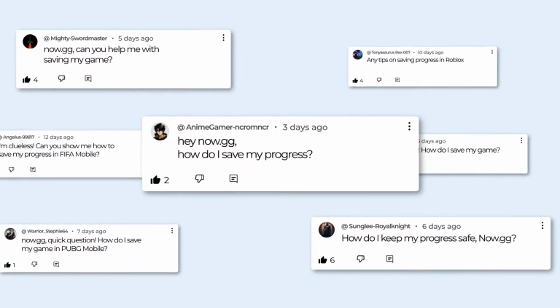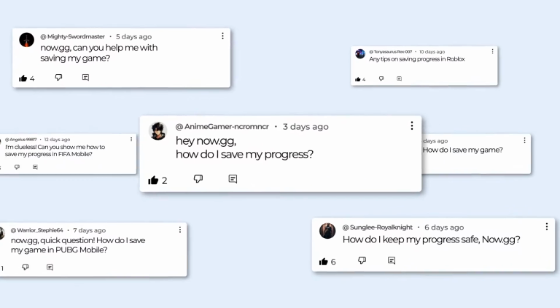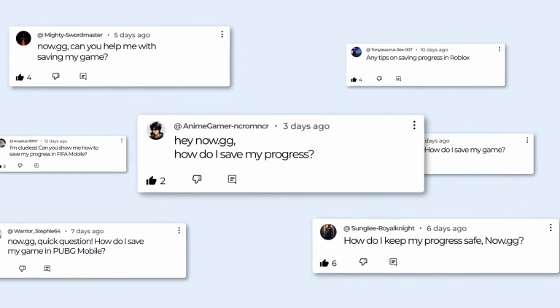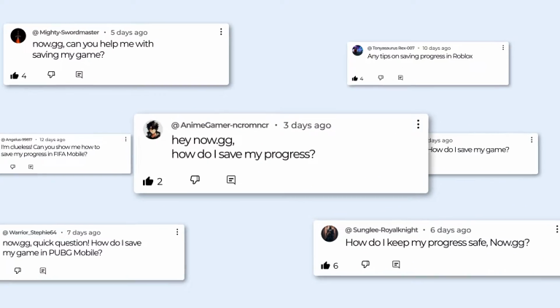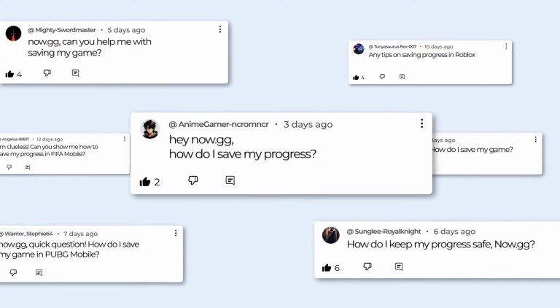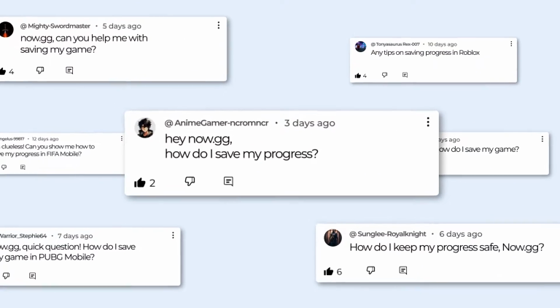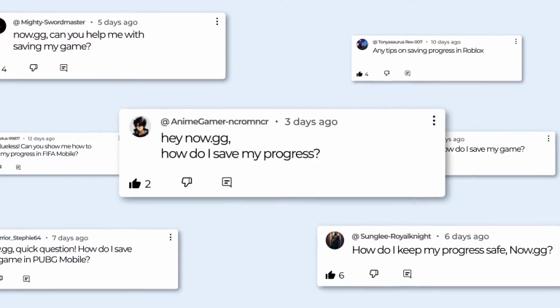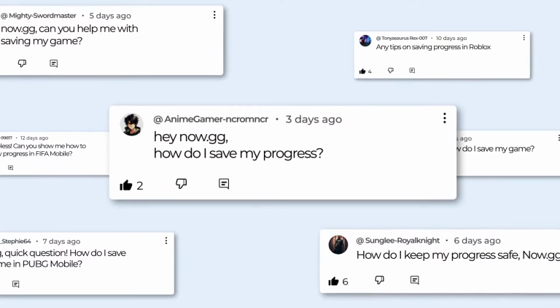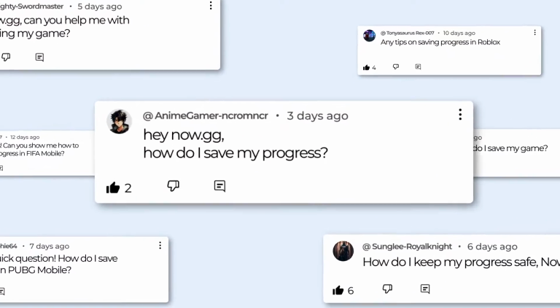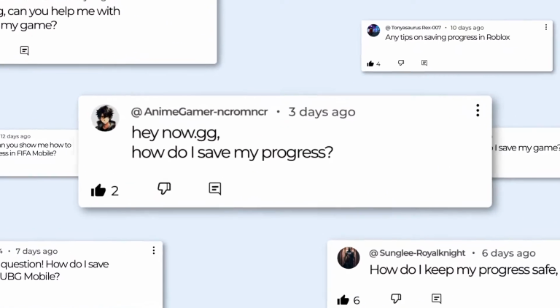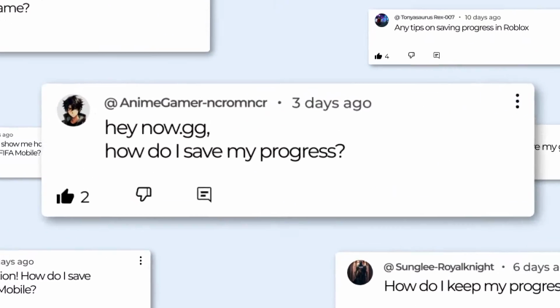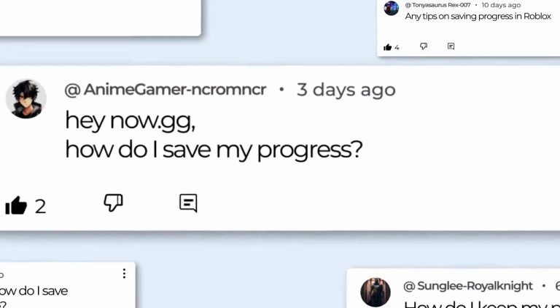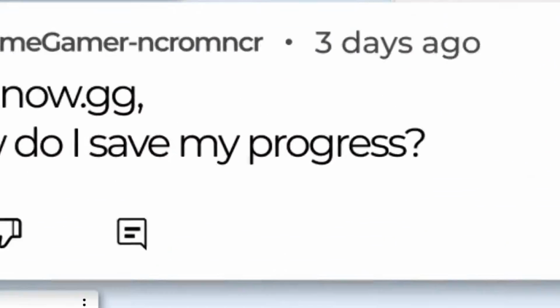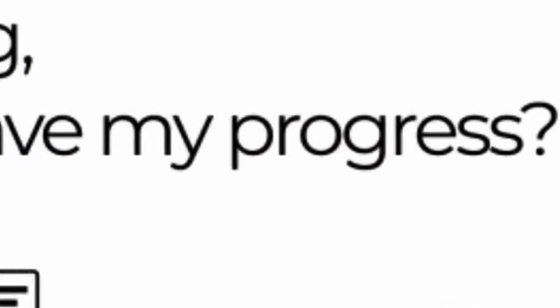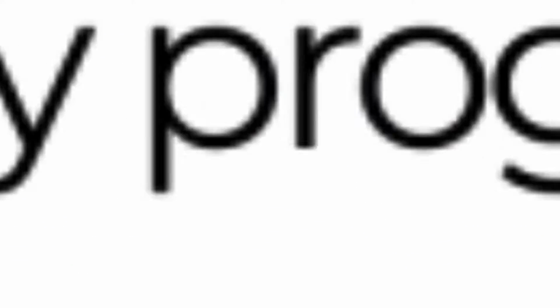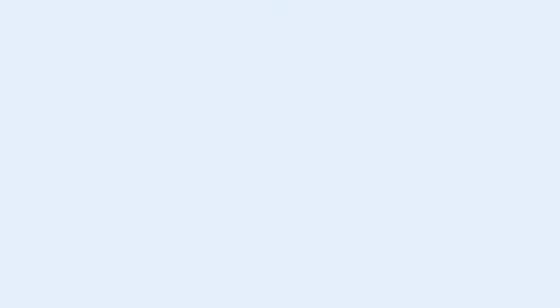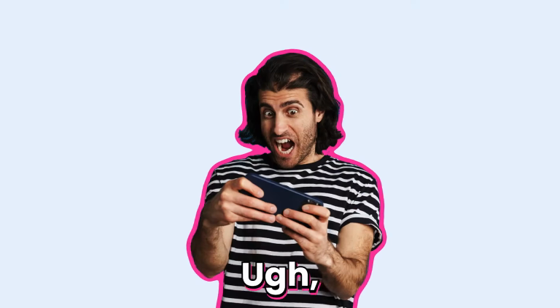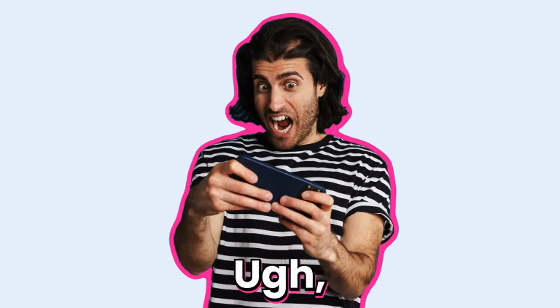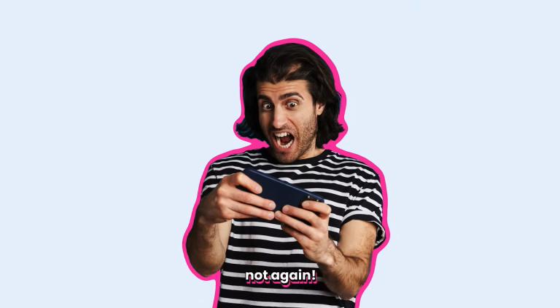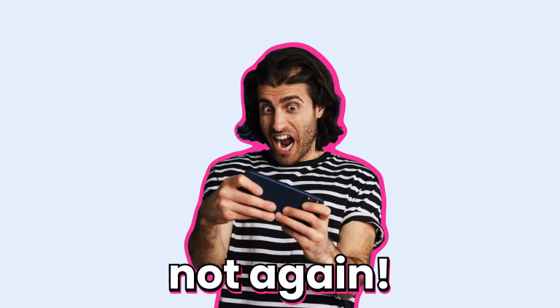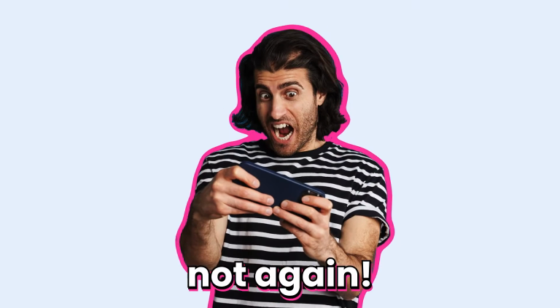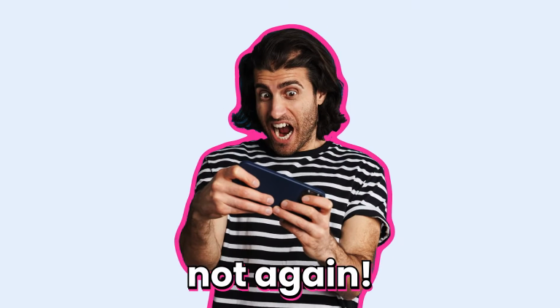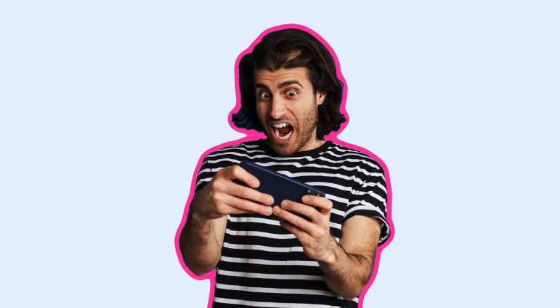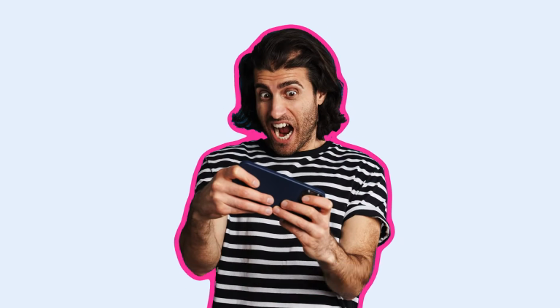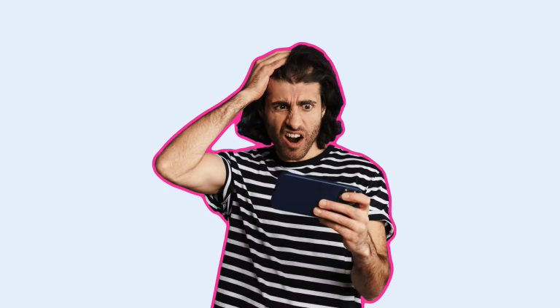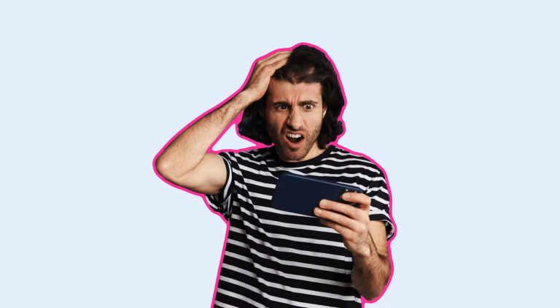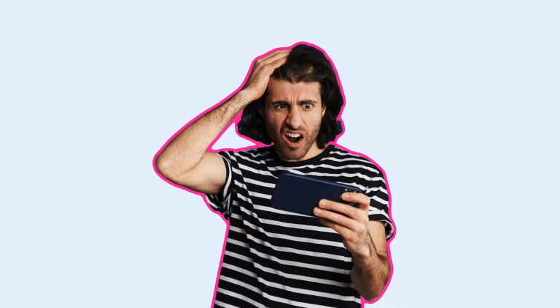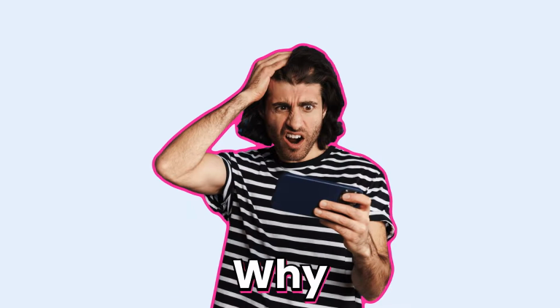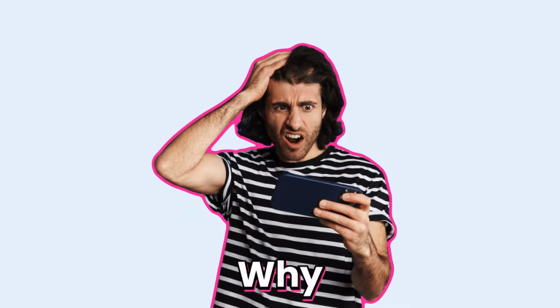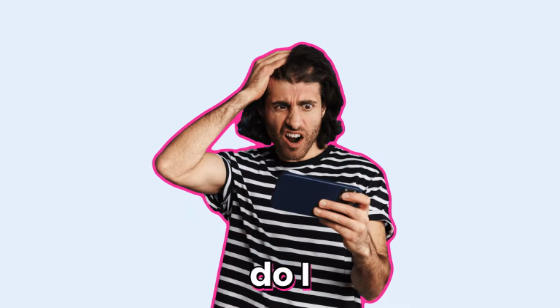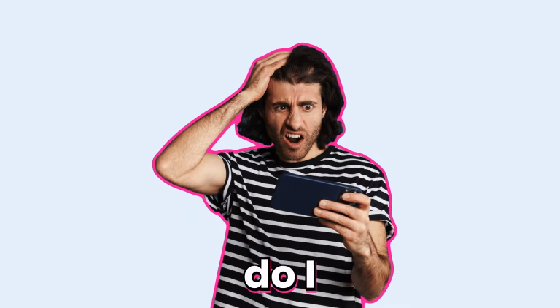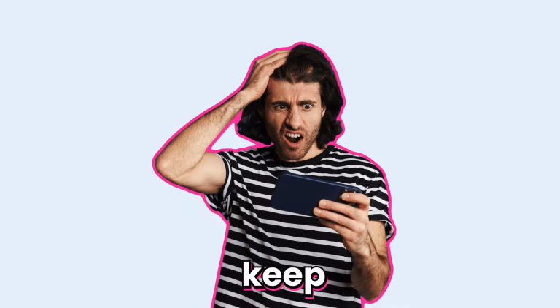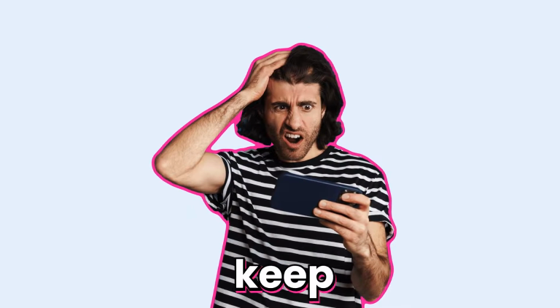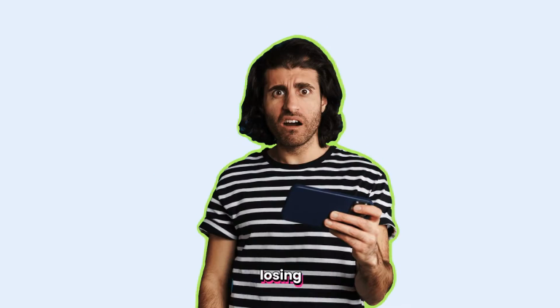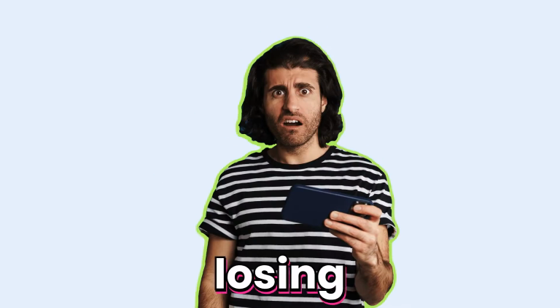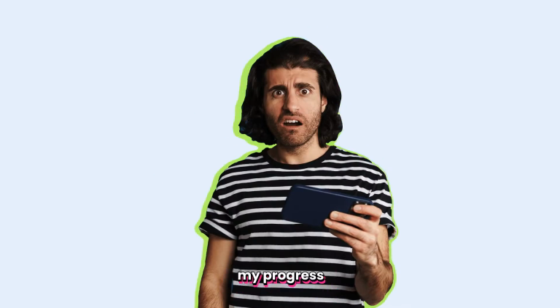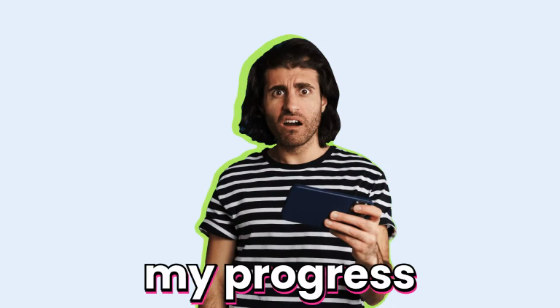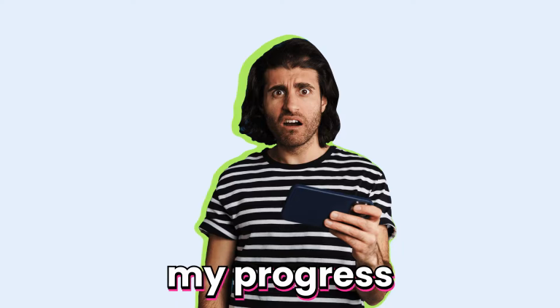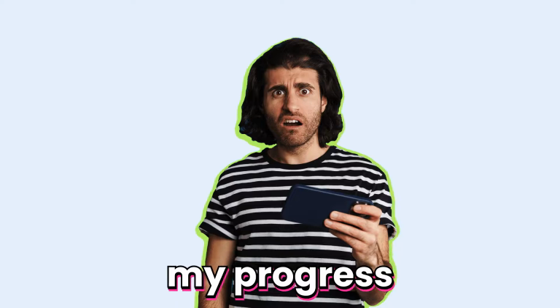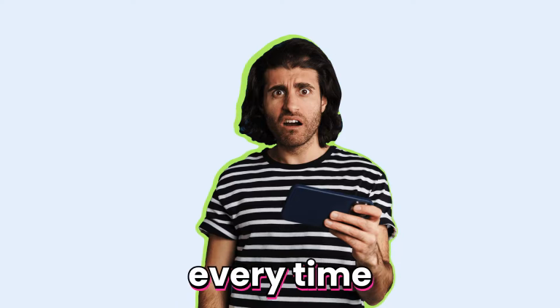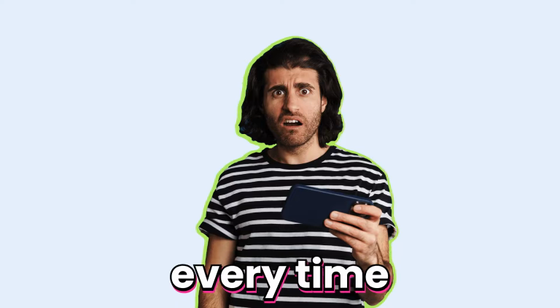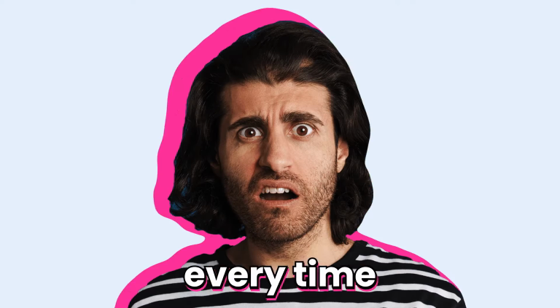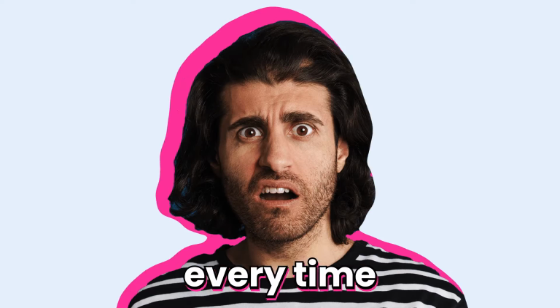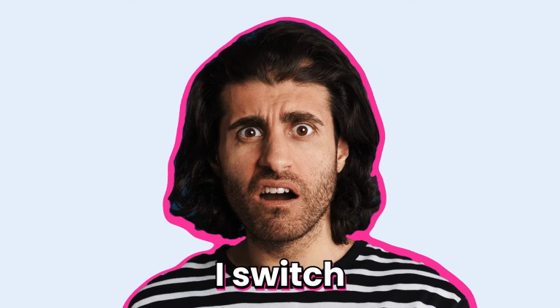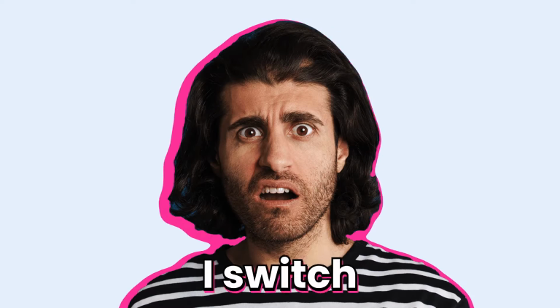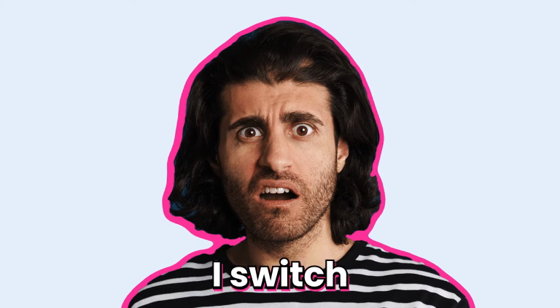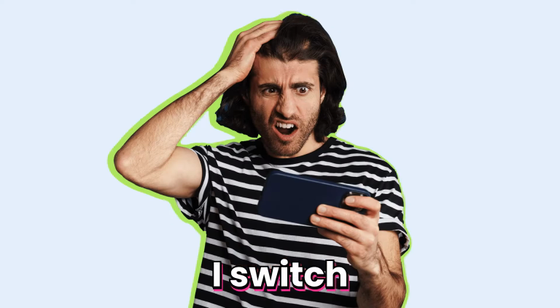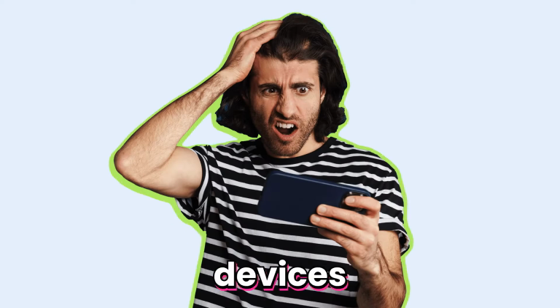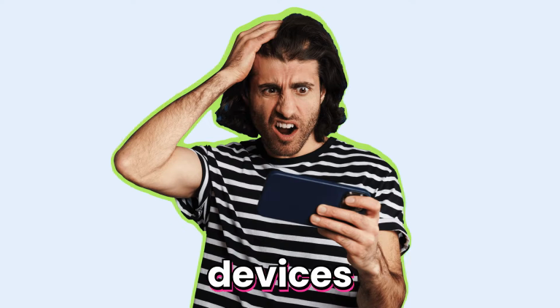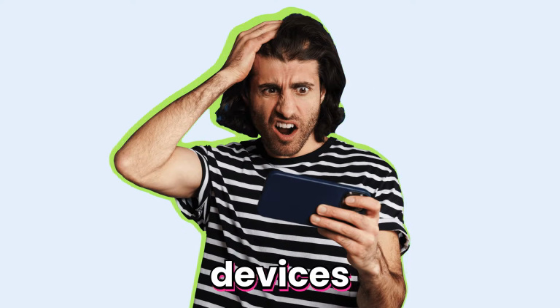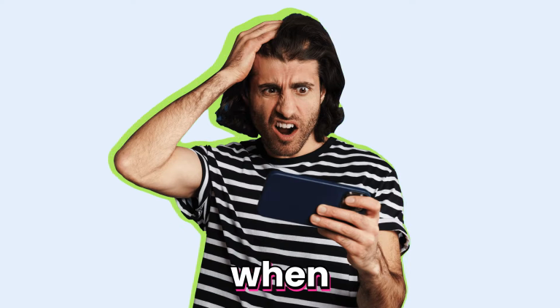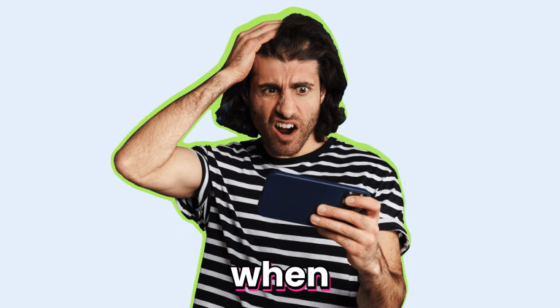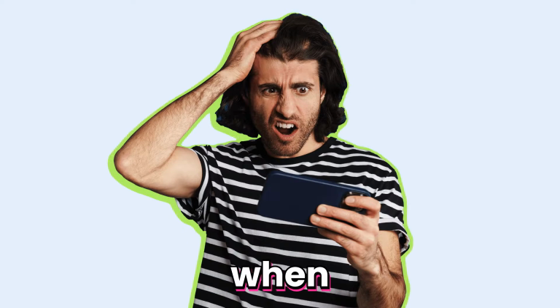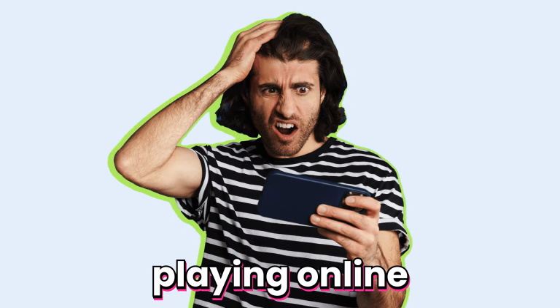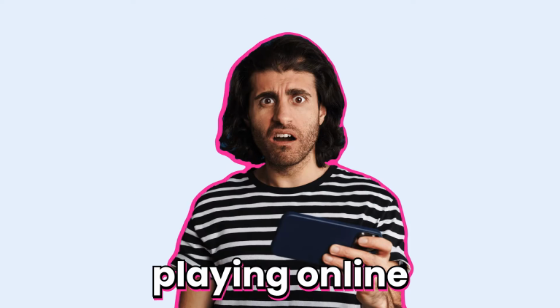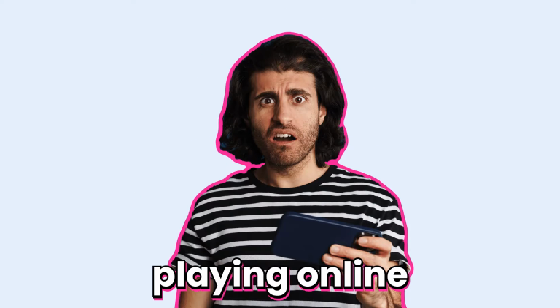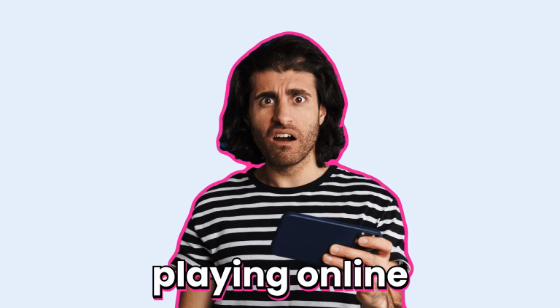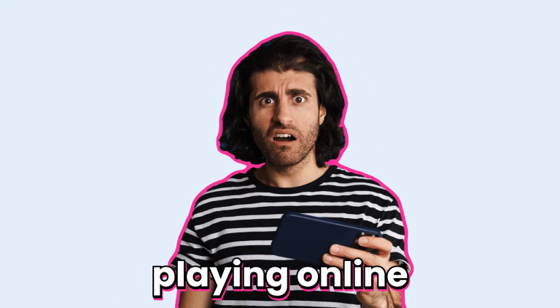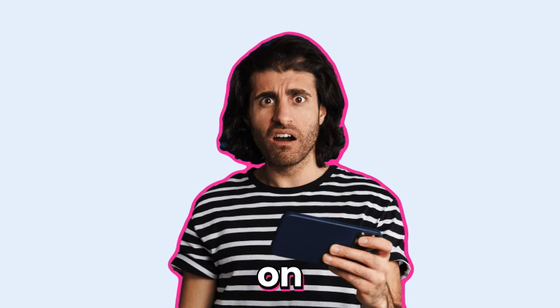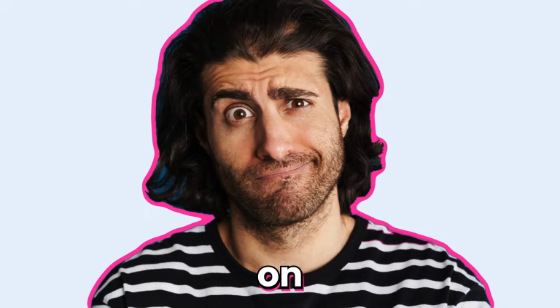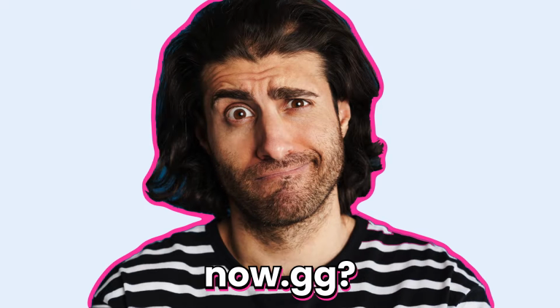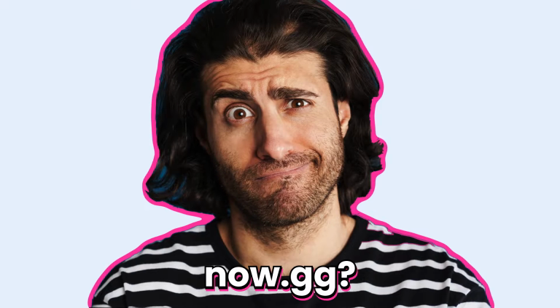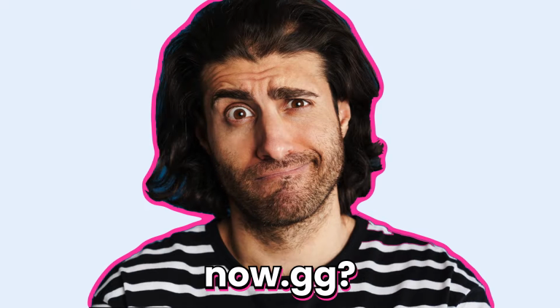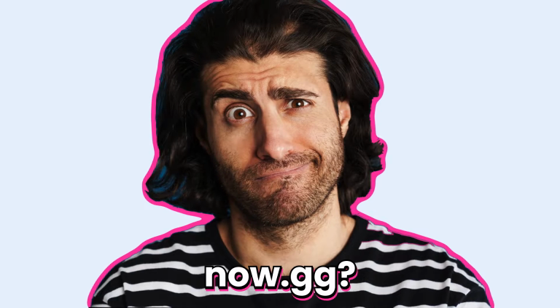Please, no! No! Ugh, not again. Why do I keep losing my progress every time I switch devices when playing online on Now.gg?